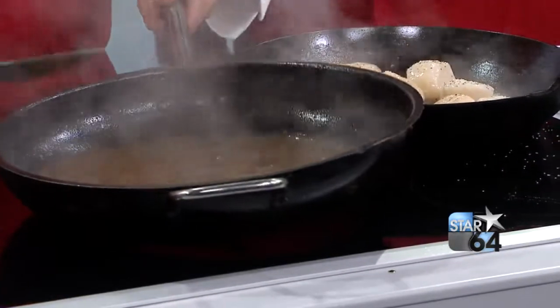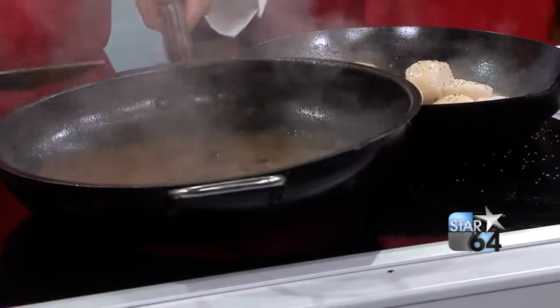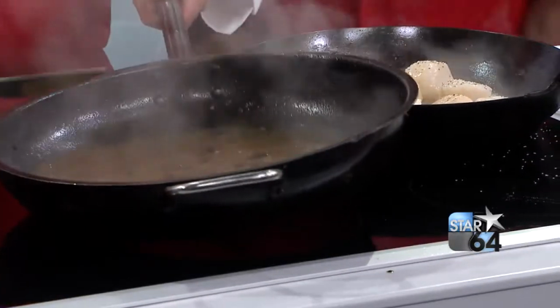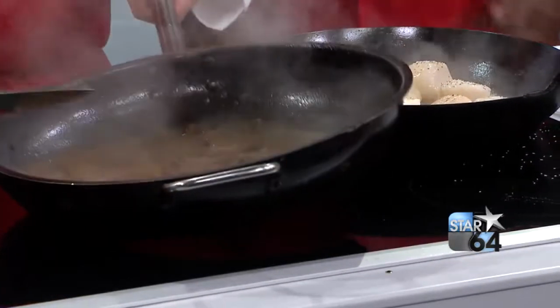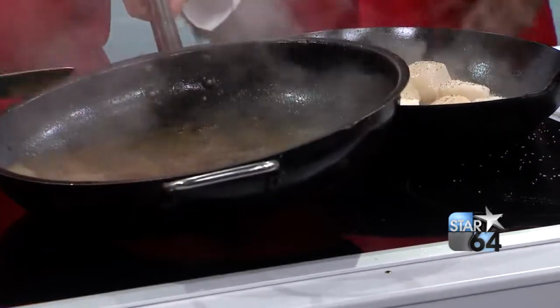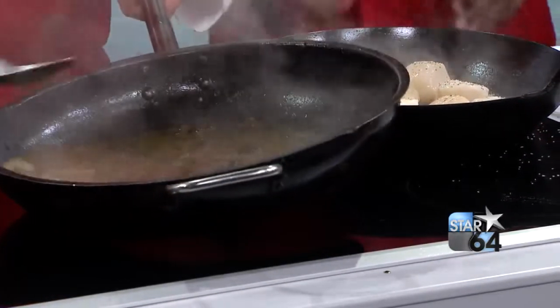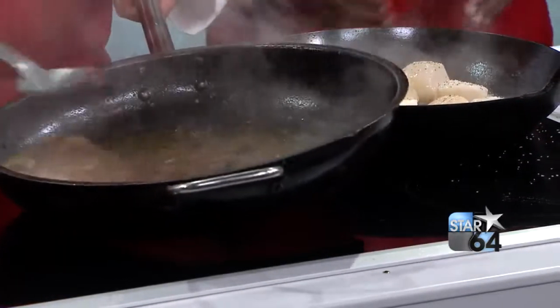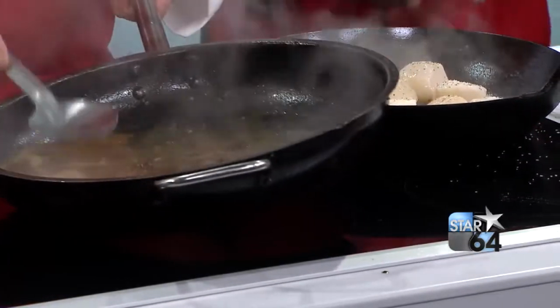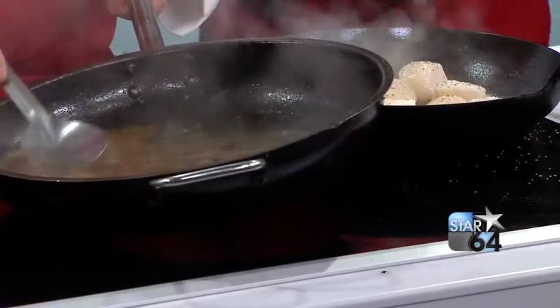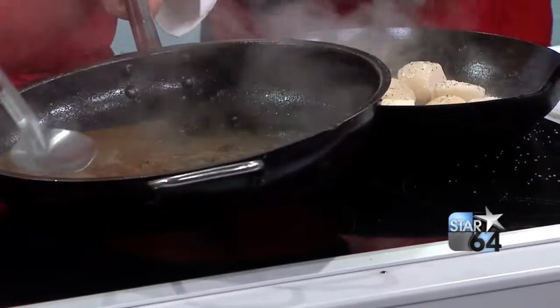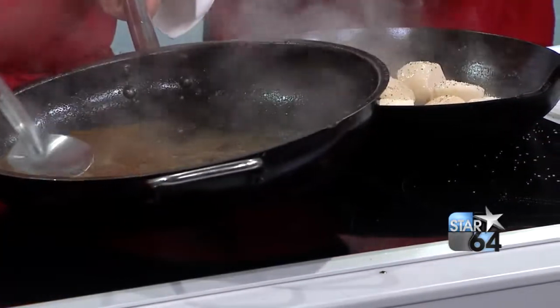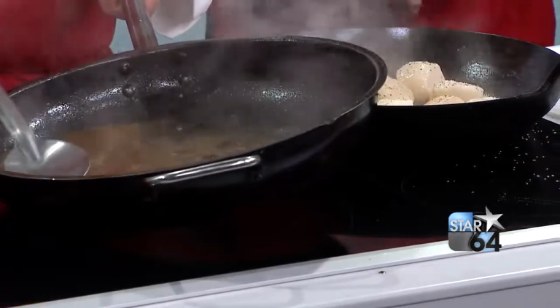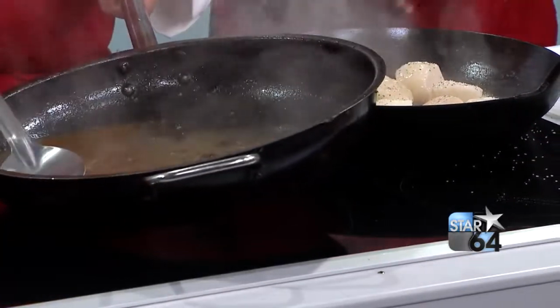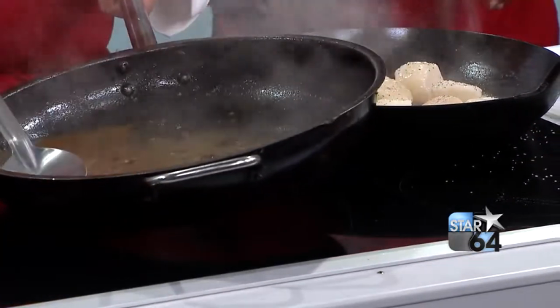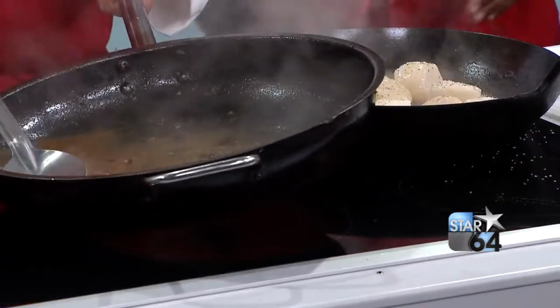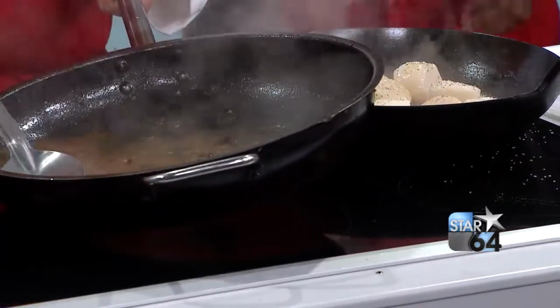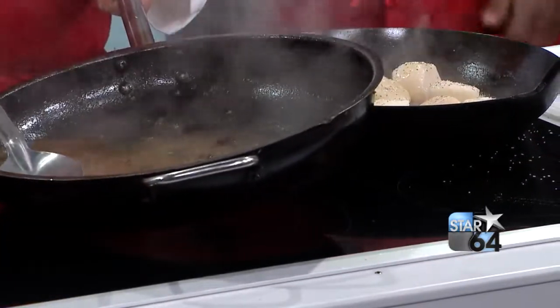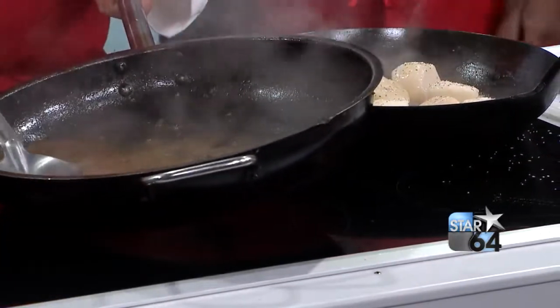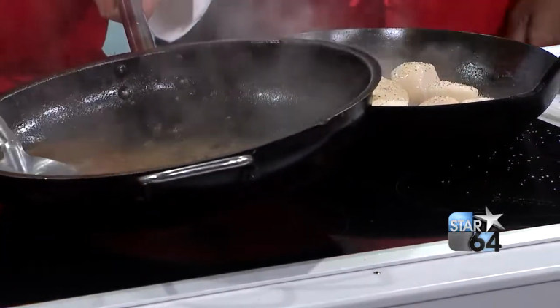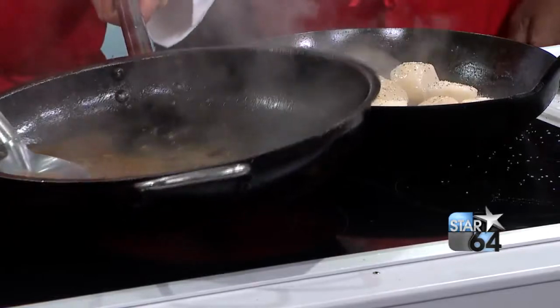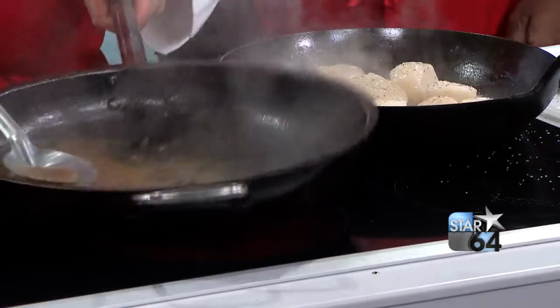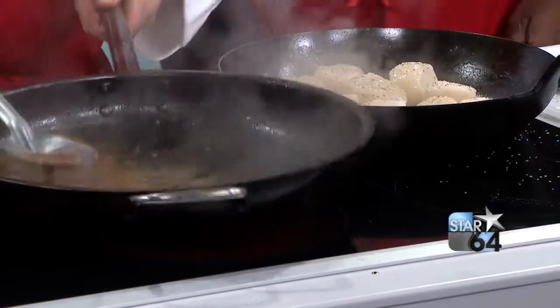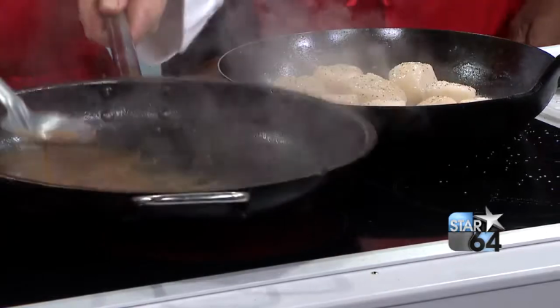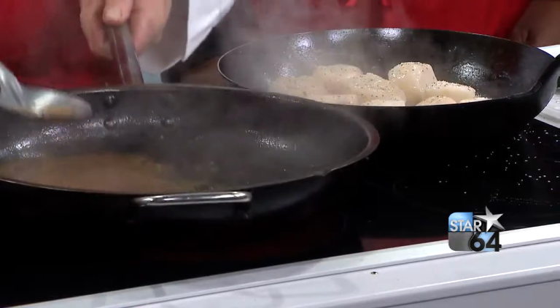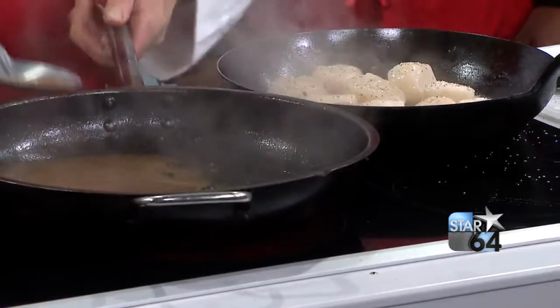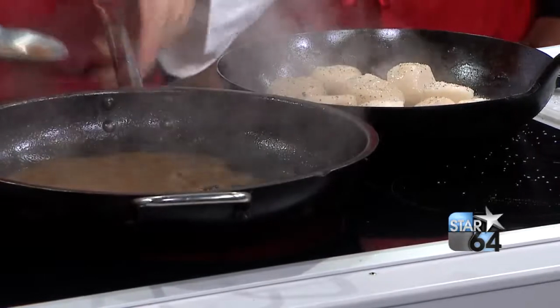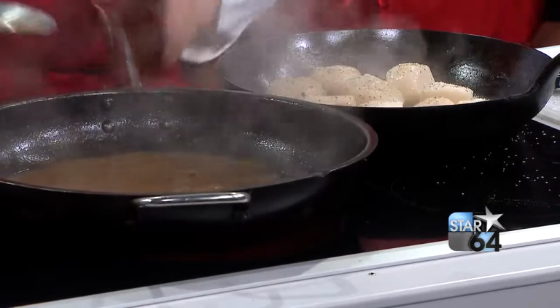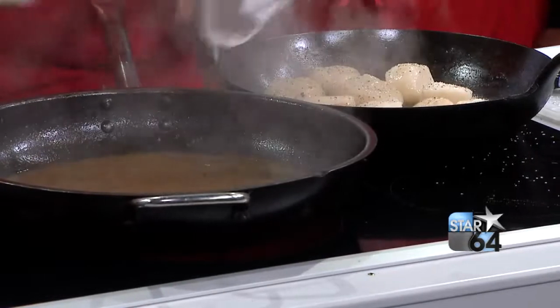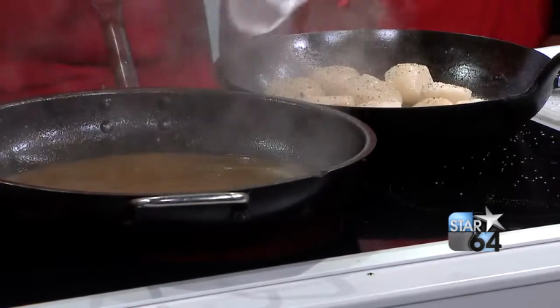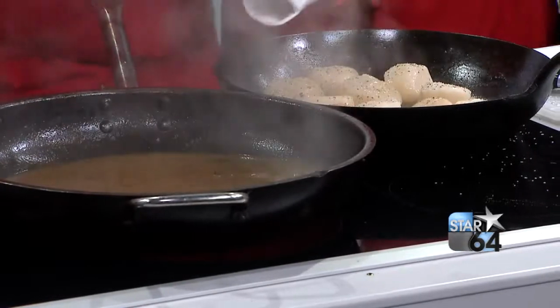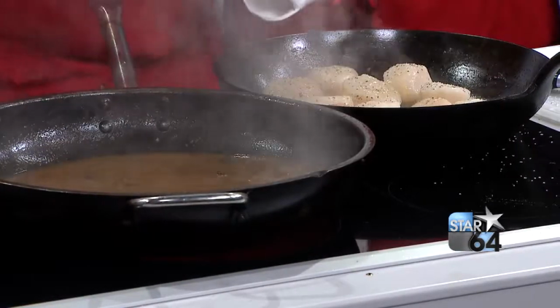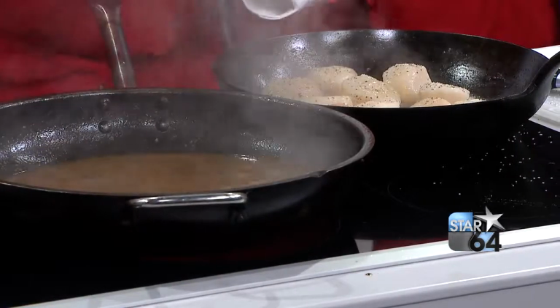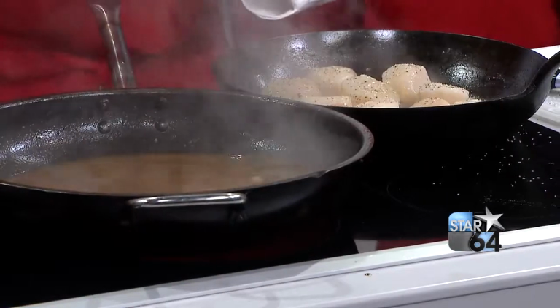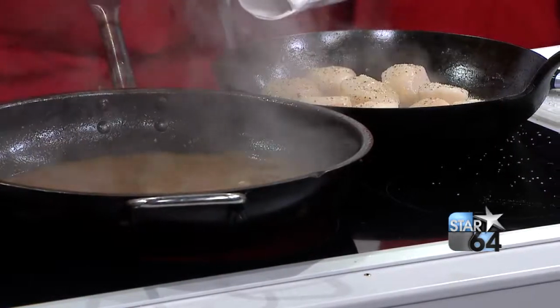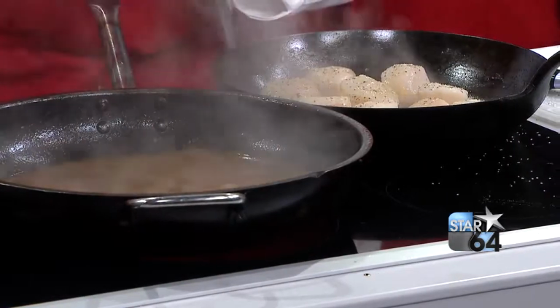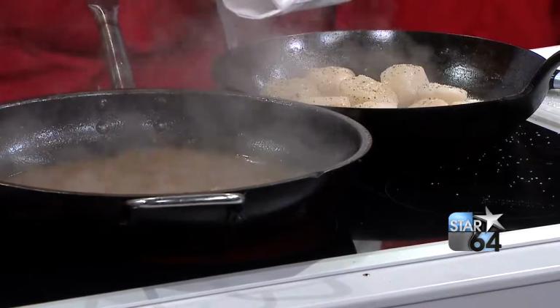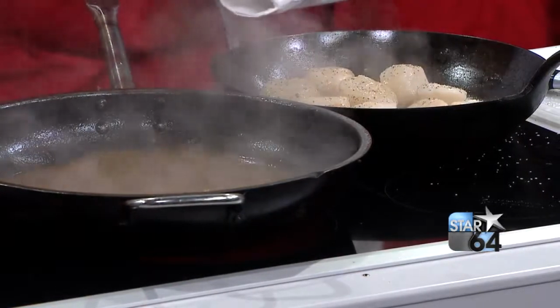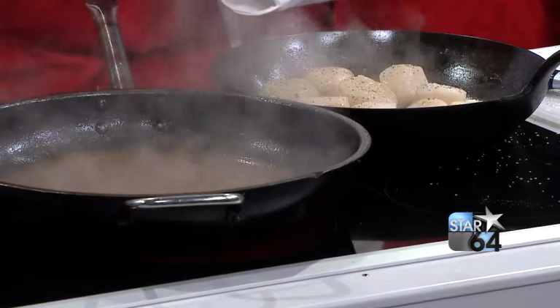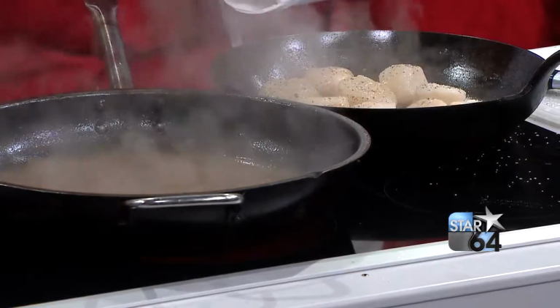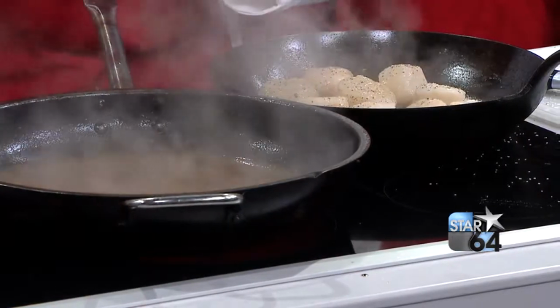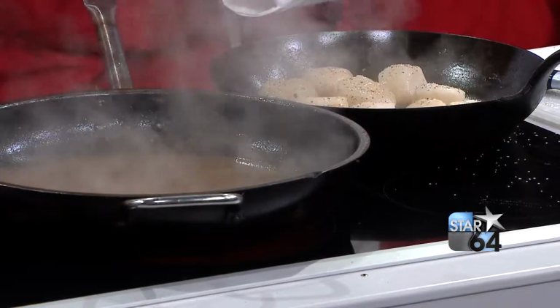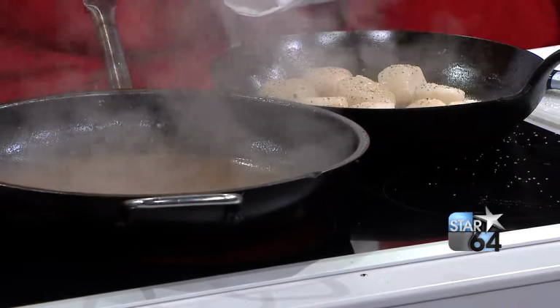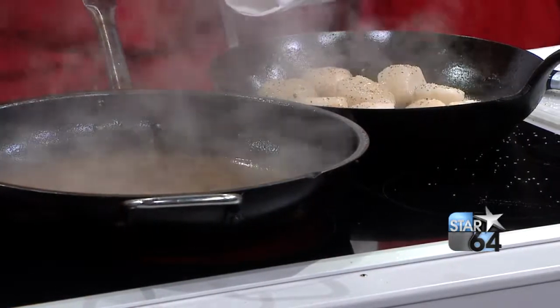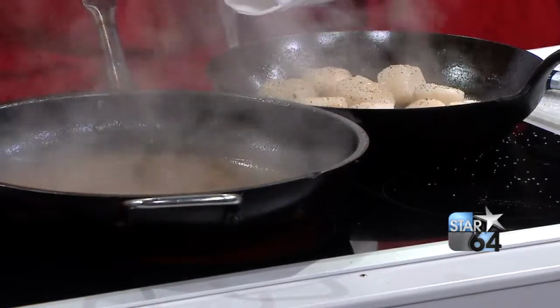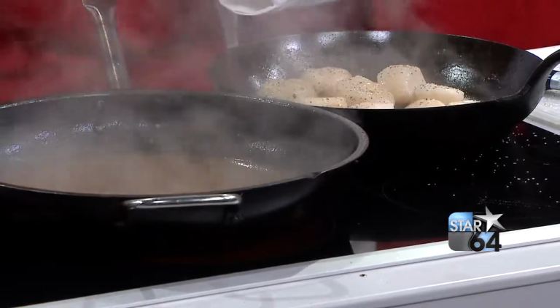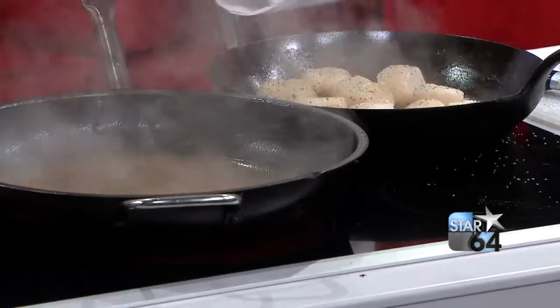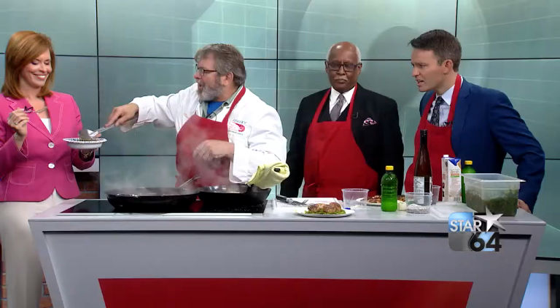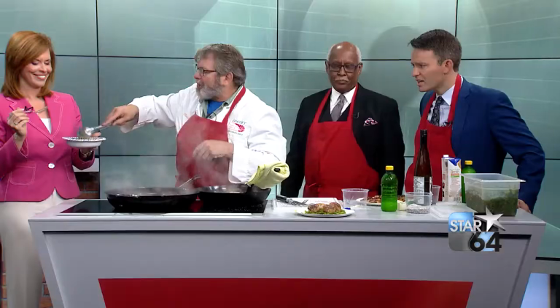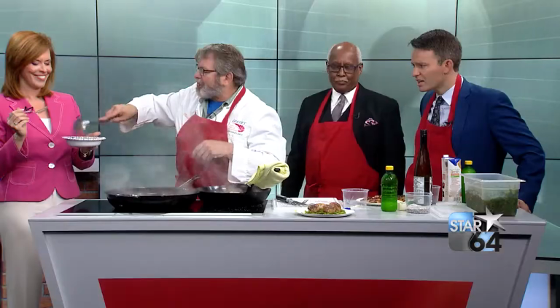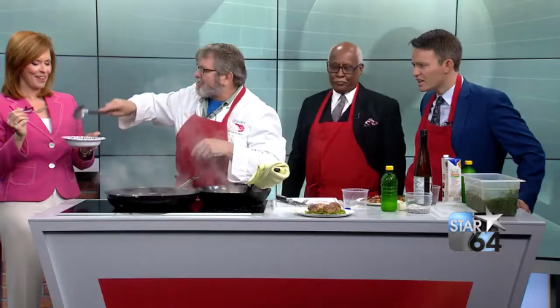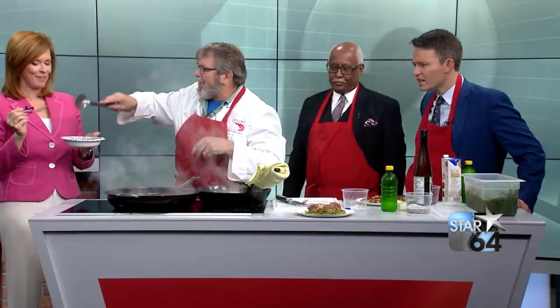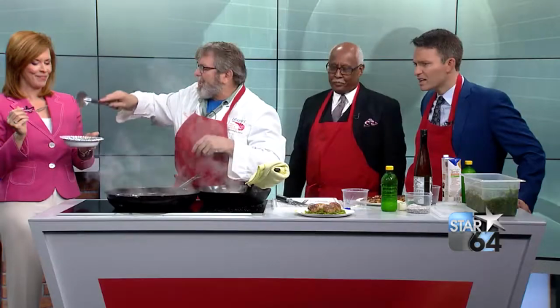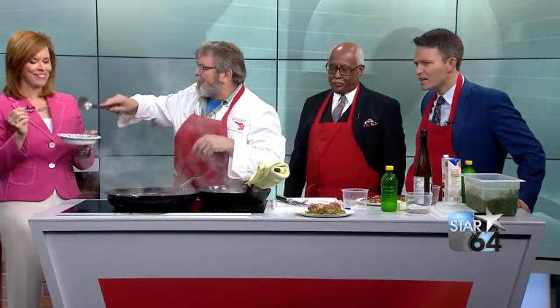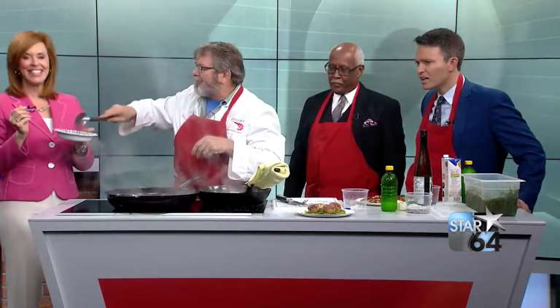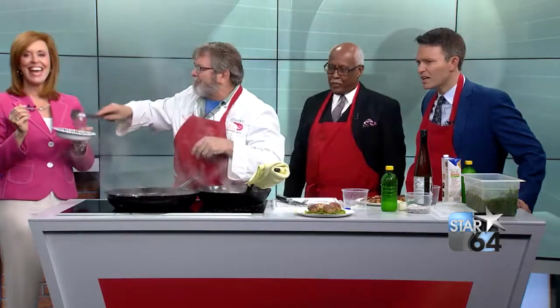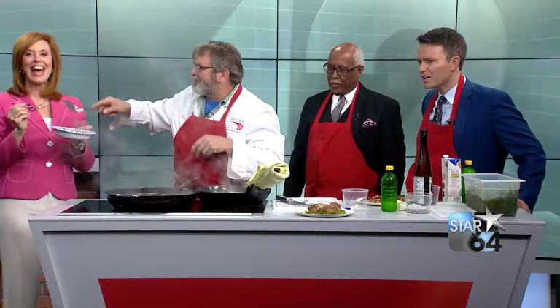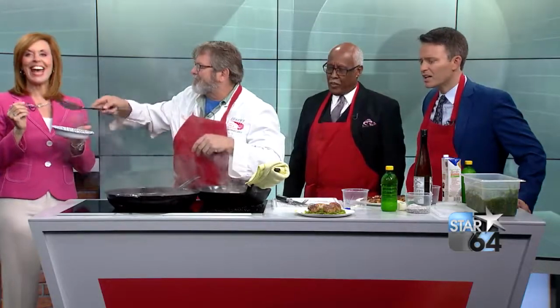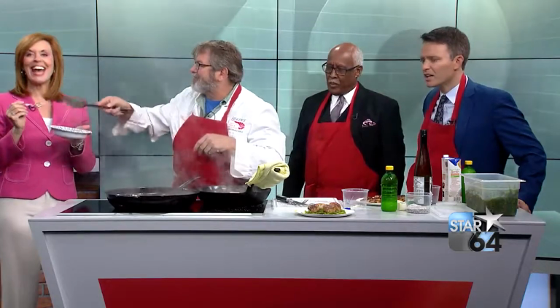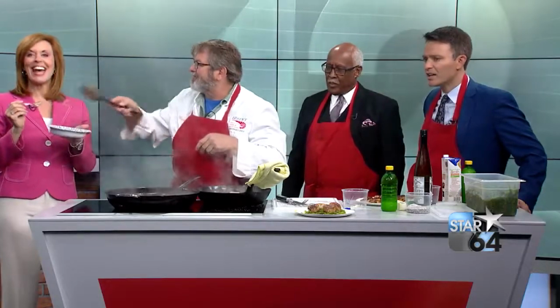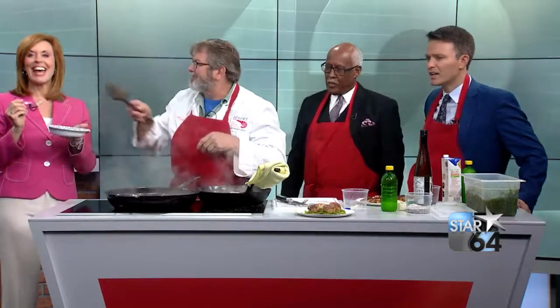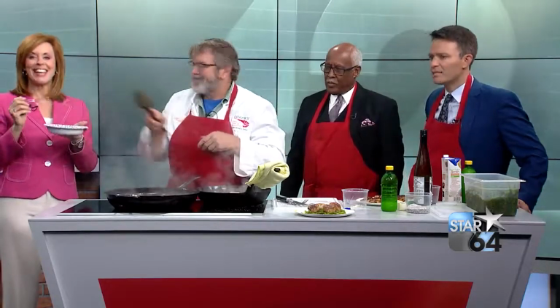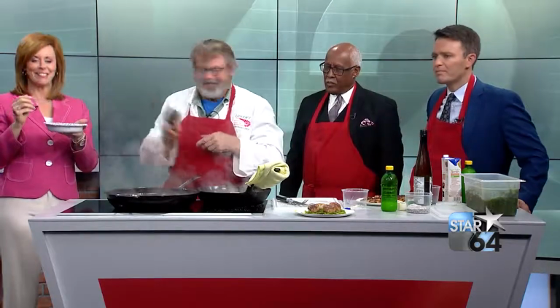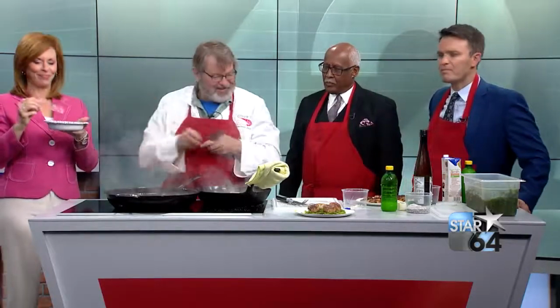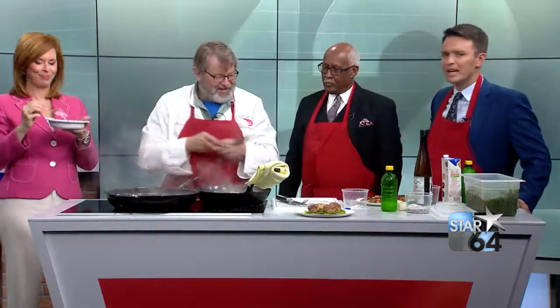It thickens up a little bit, and then you just spoon it right over the top of the scallops.